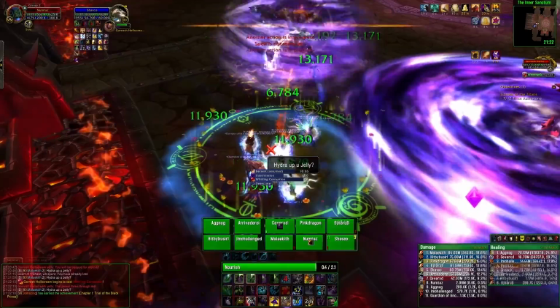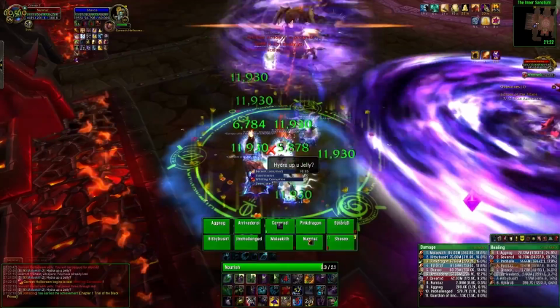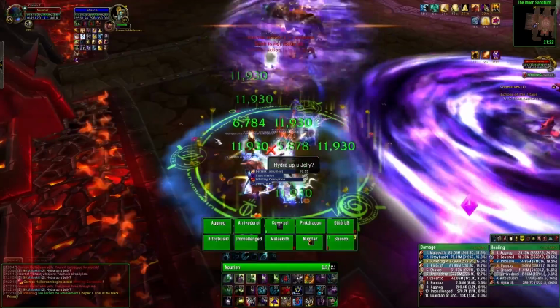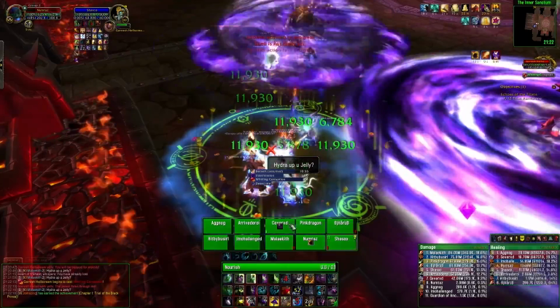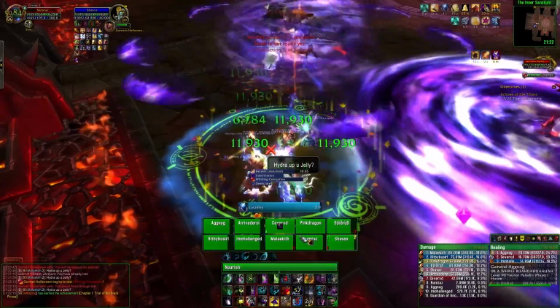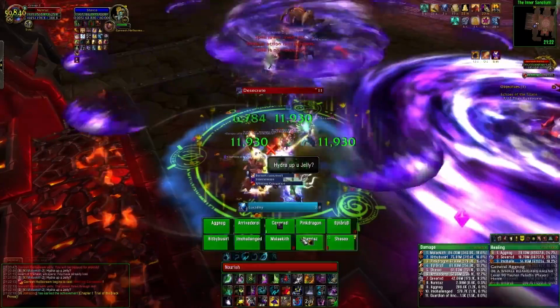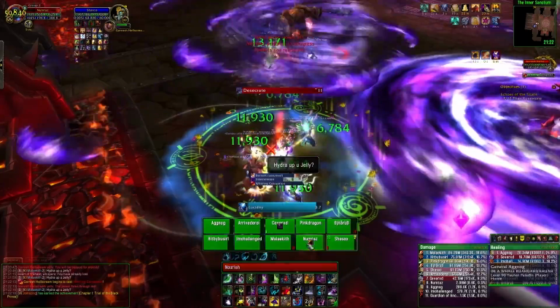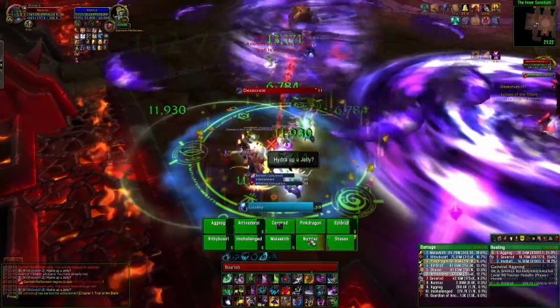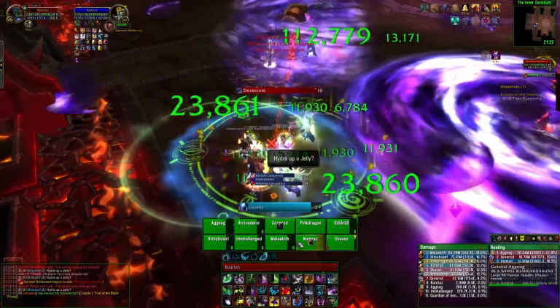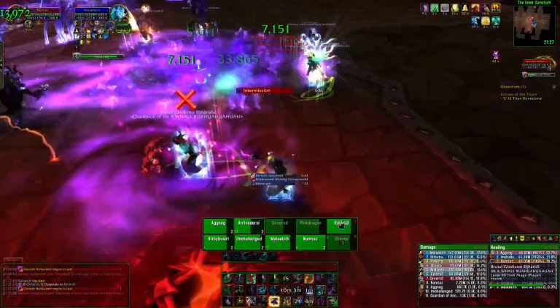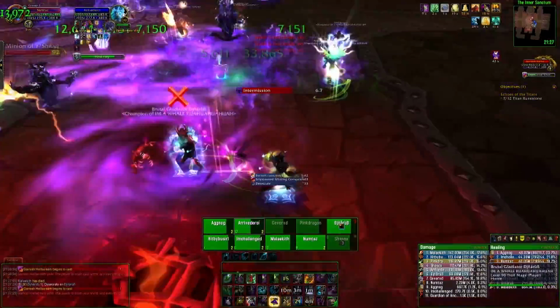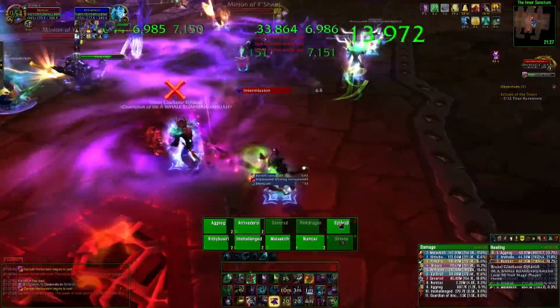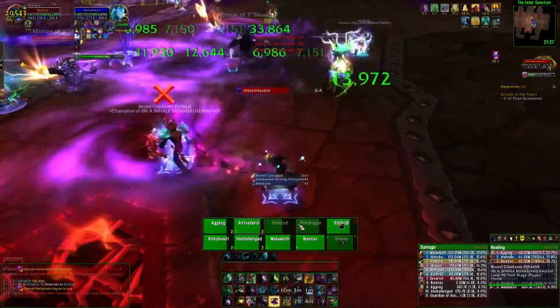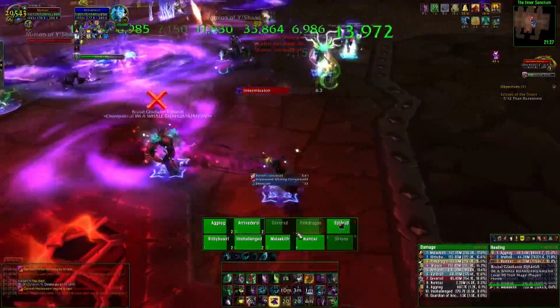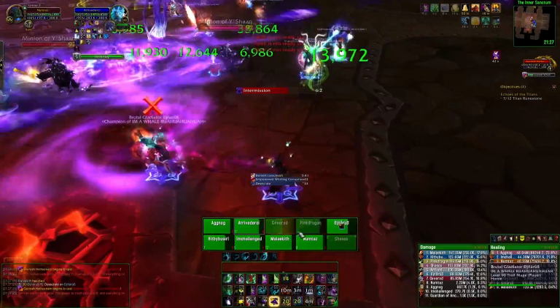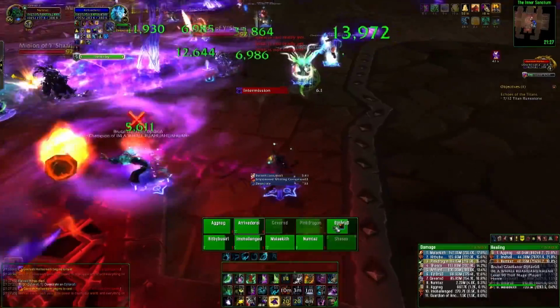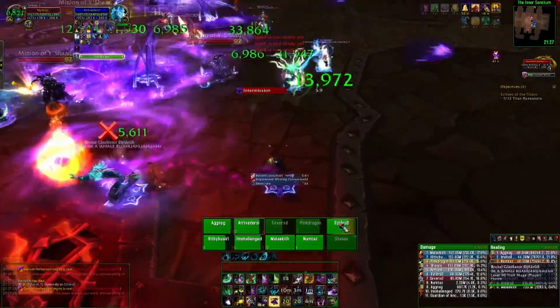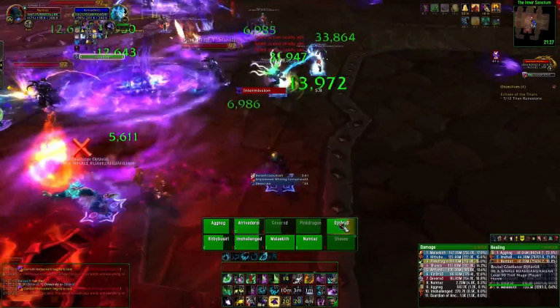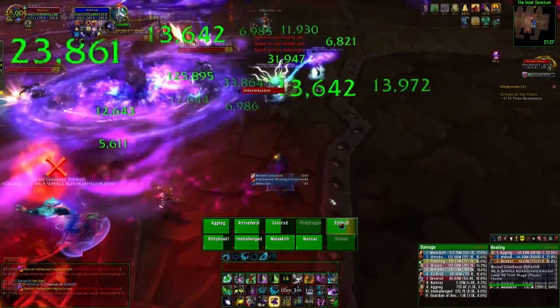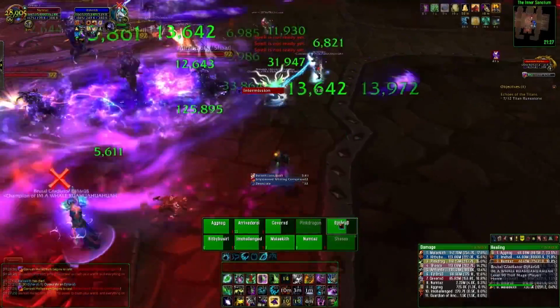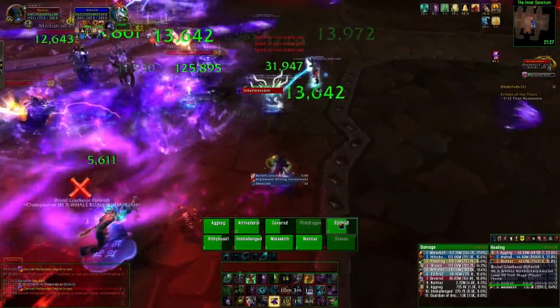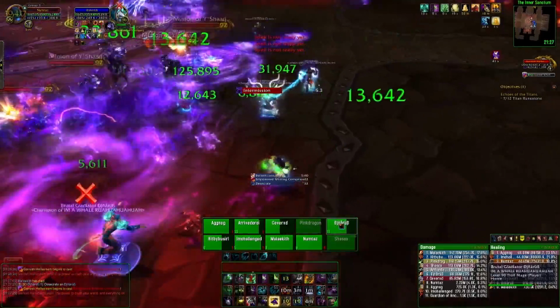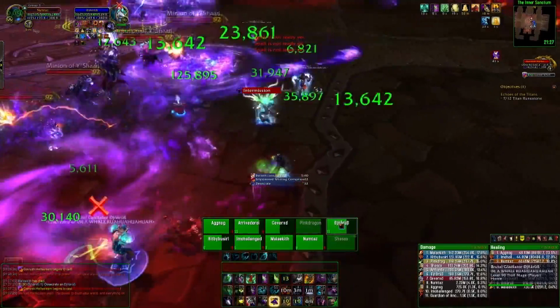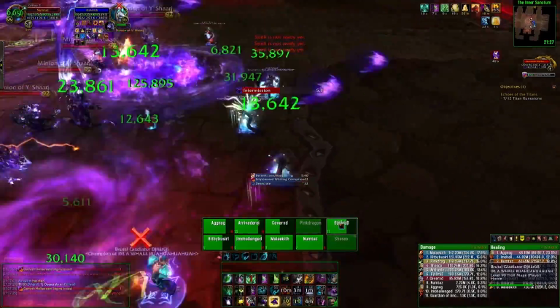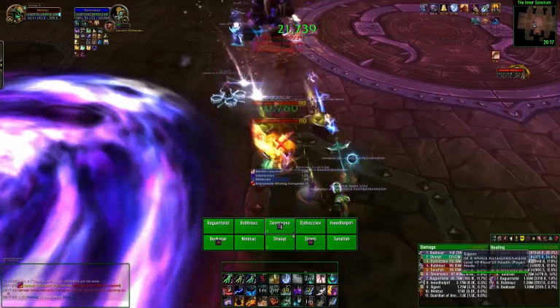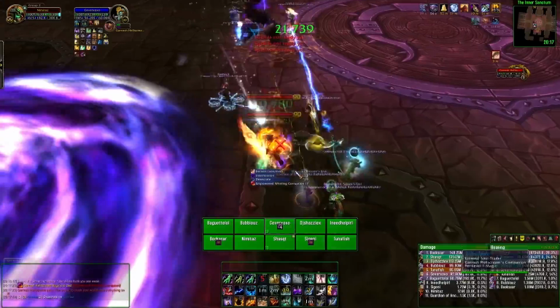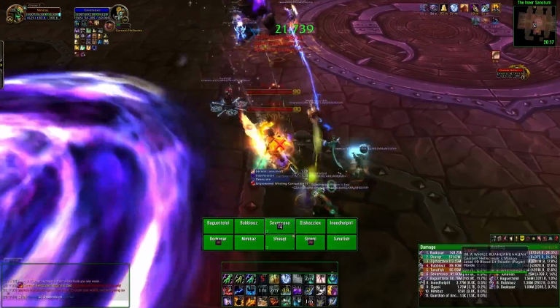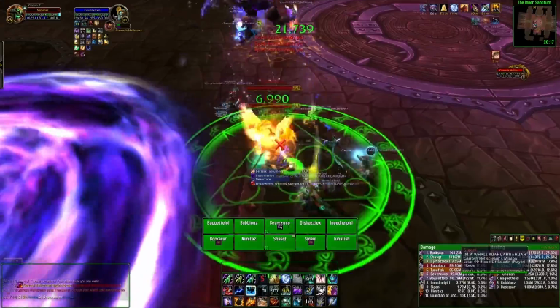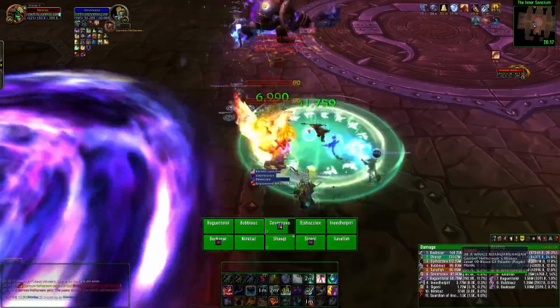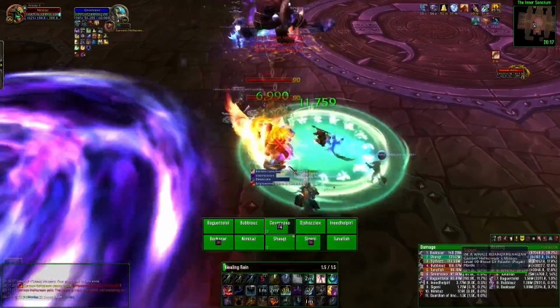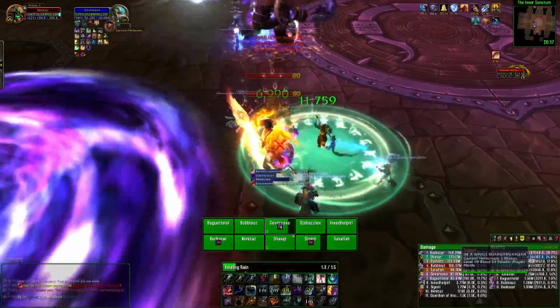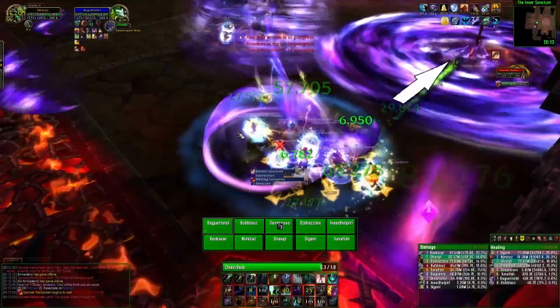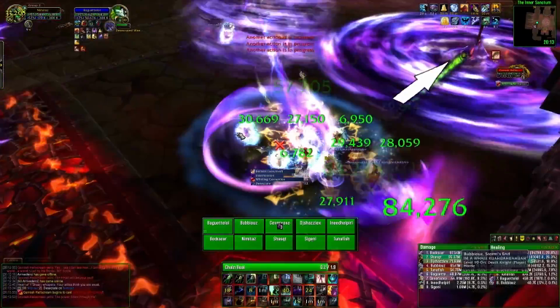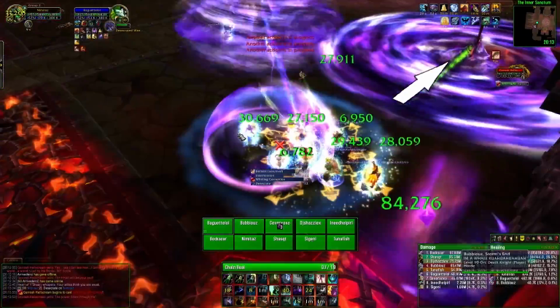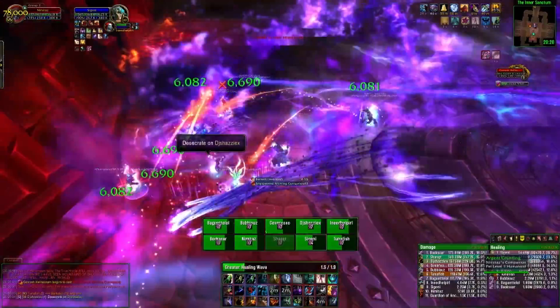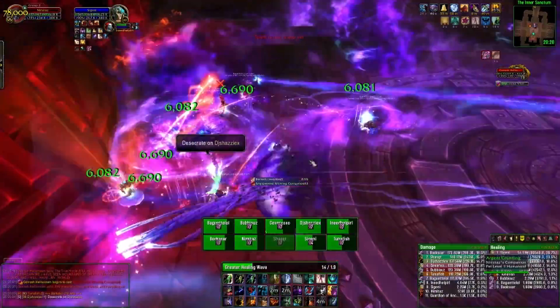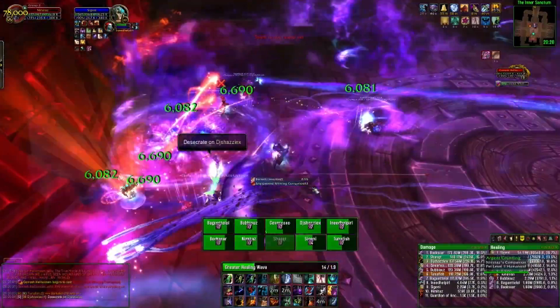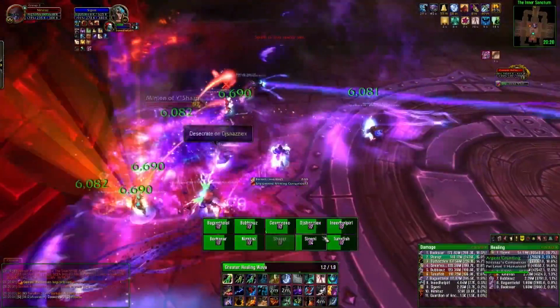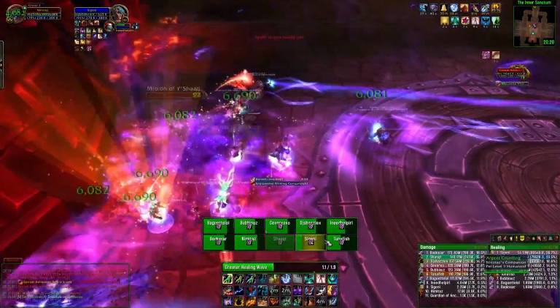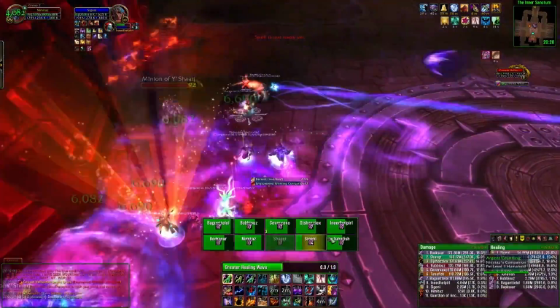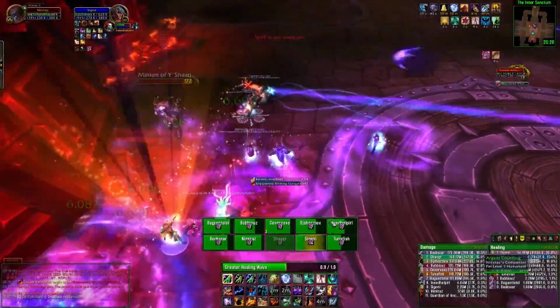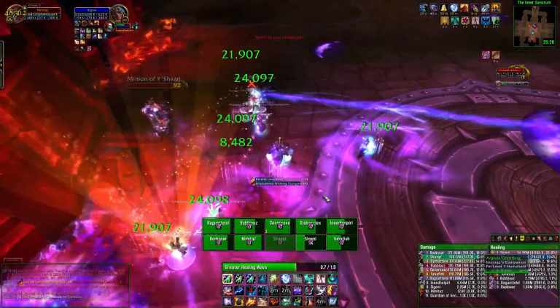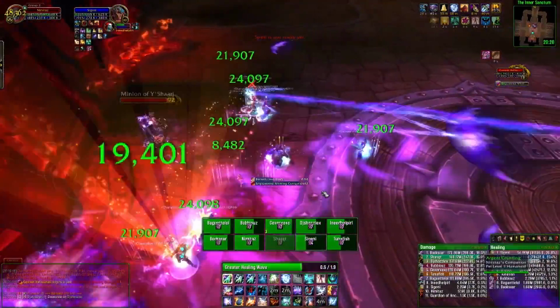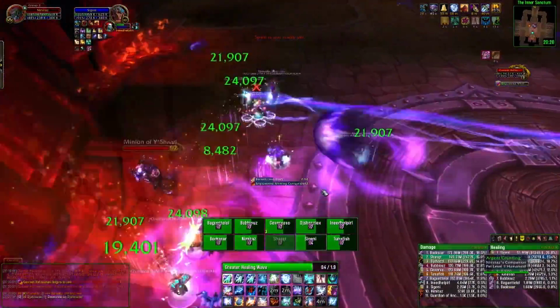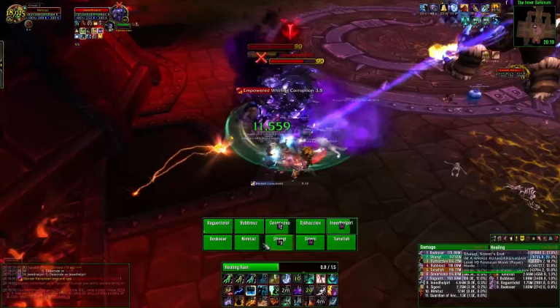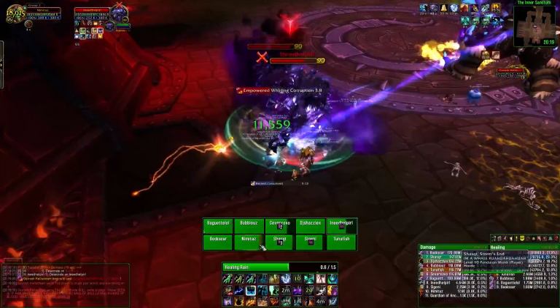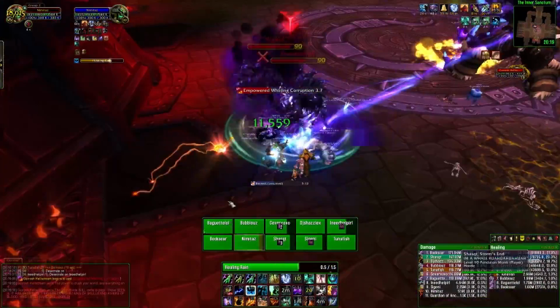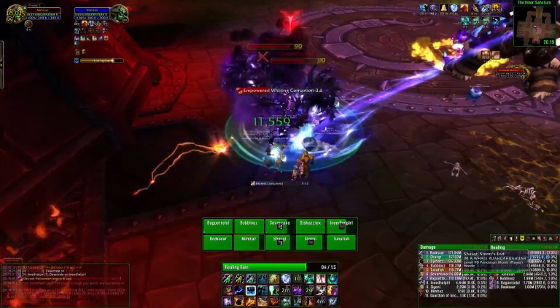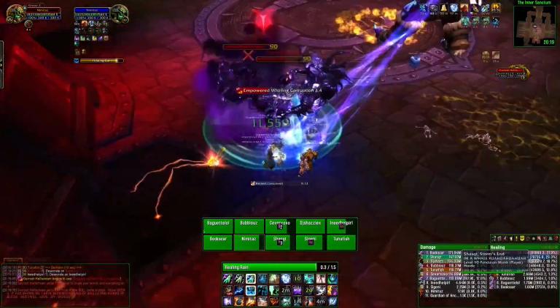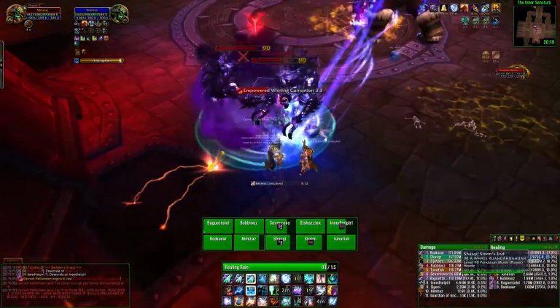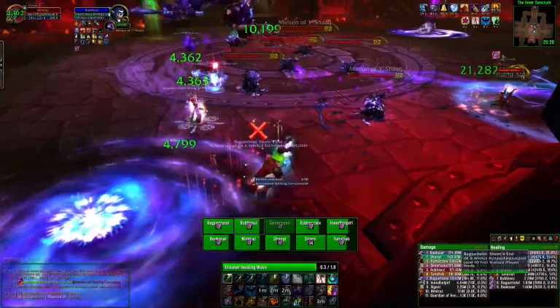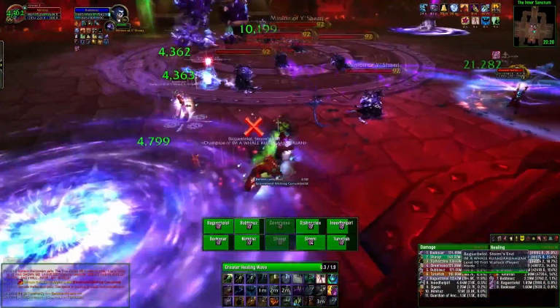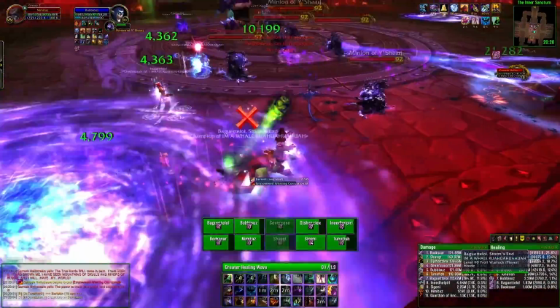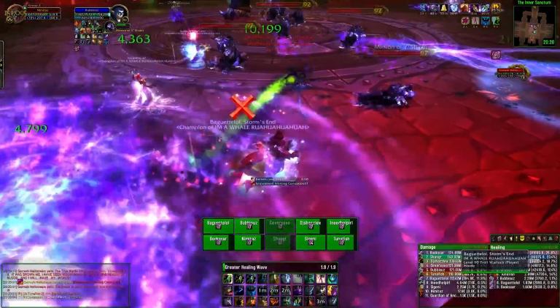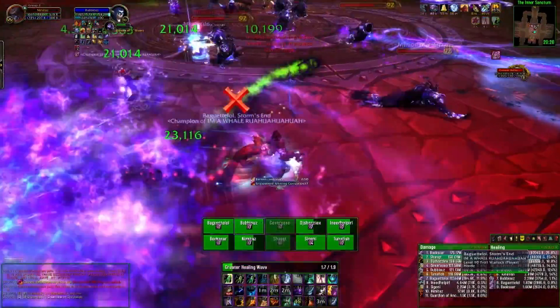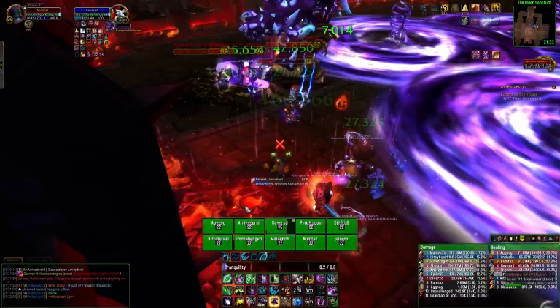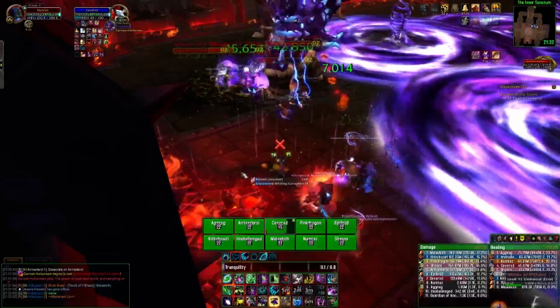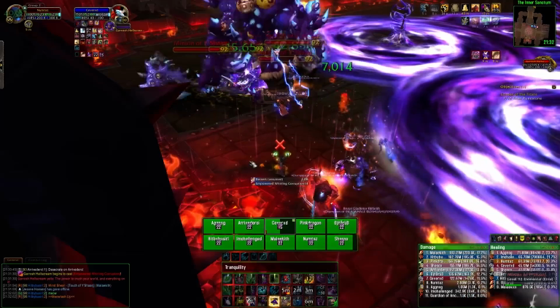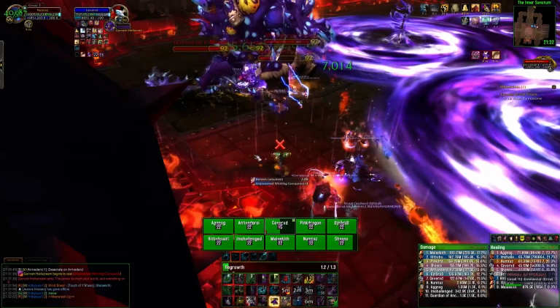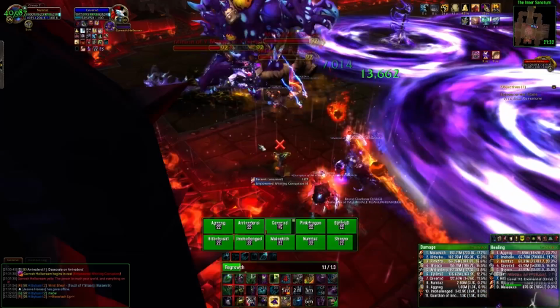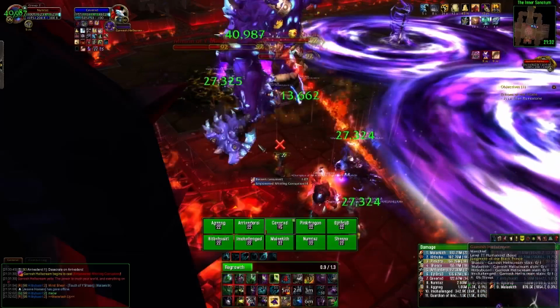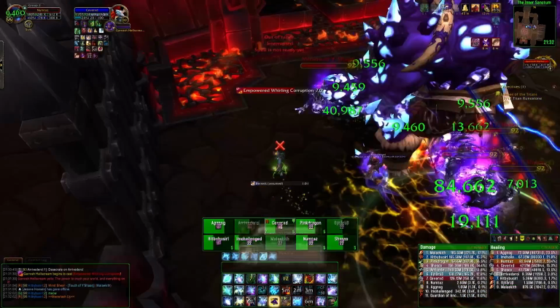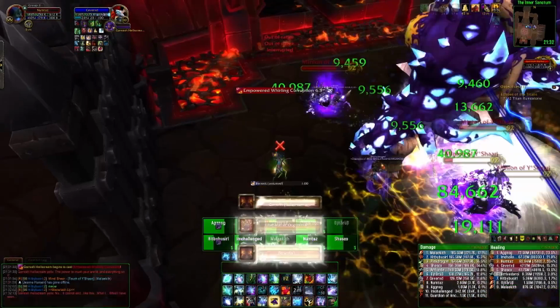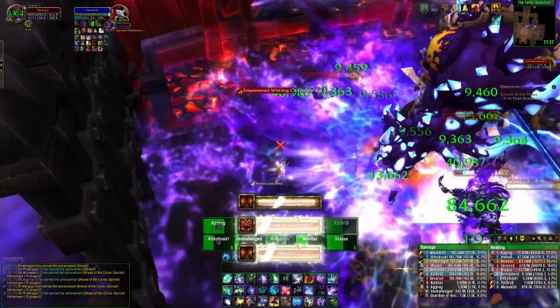Phase 2, stack up for Whirling Corruption — unless it's Empowered, in which case you spread out and kill the adds, nuke and interrupt mind control, move from weapons. Phase 3, spread out and kill adds, nuke and interrupt mind control, move from weapons, heal more, and then kill the boss.